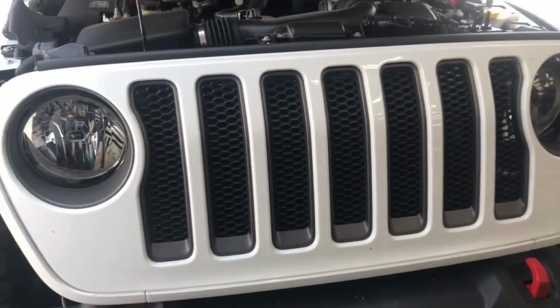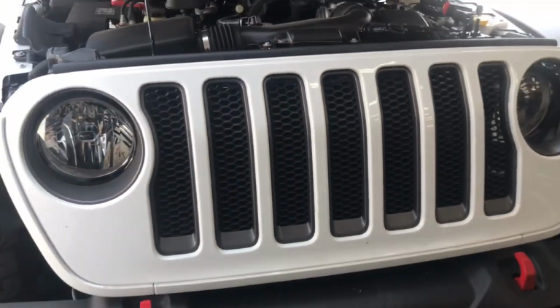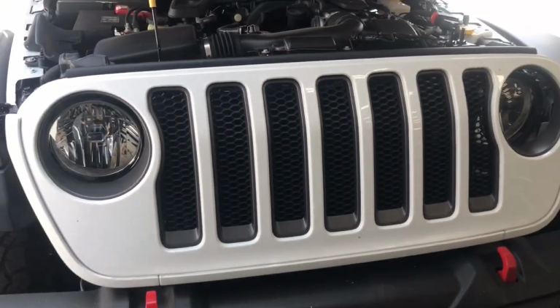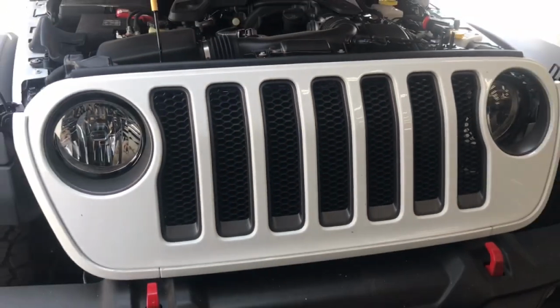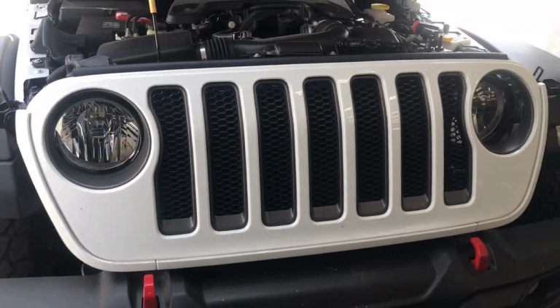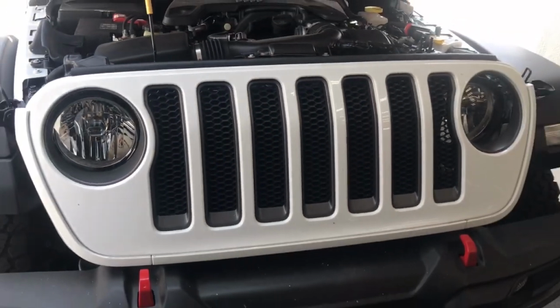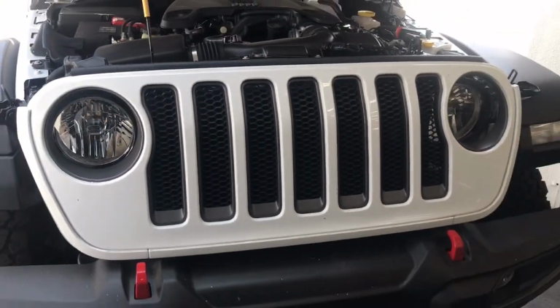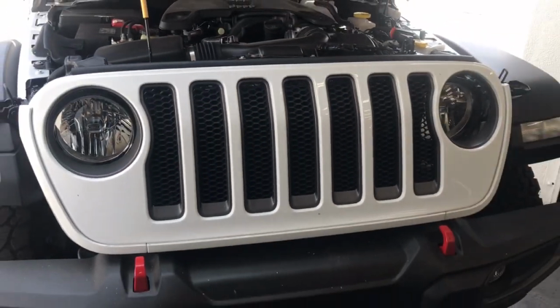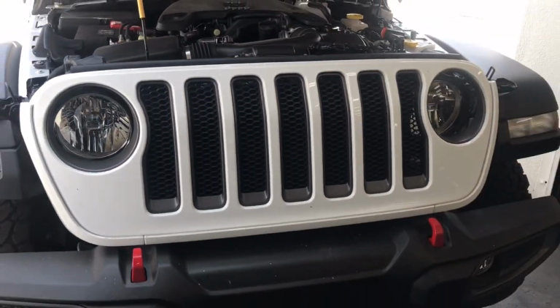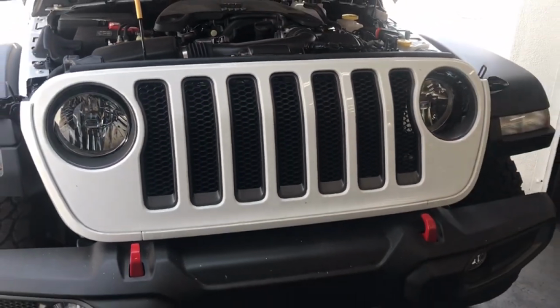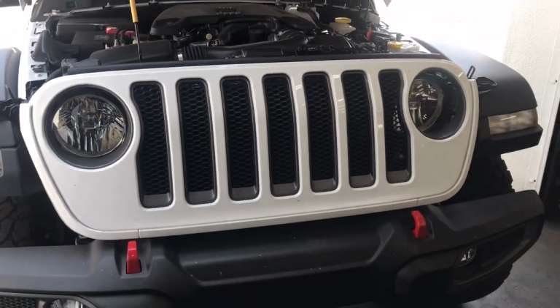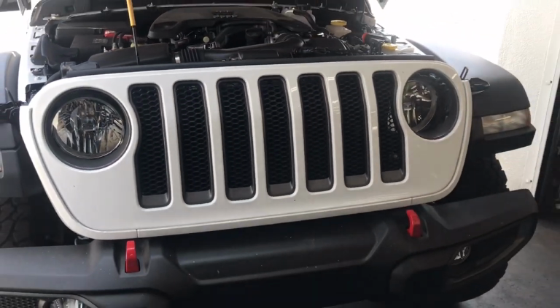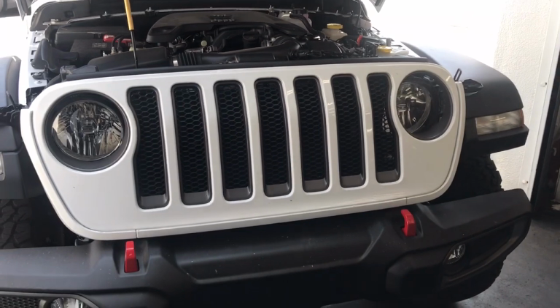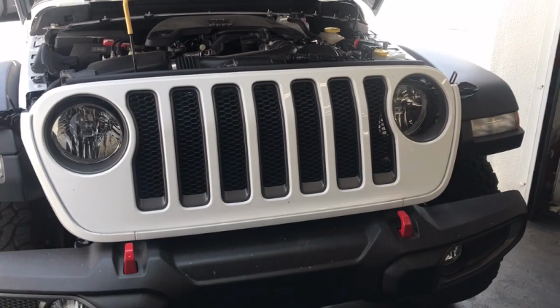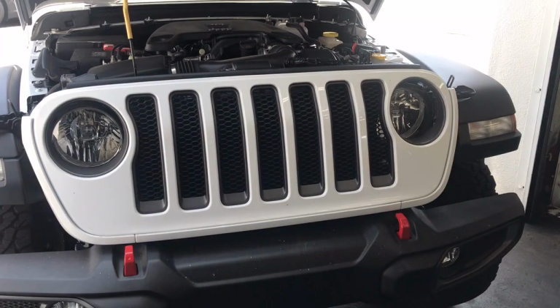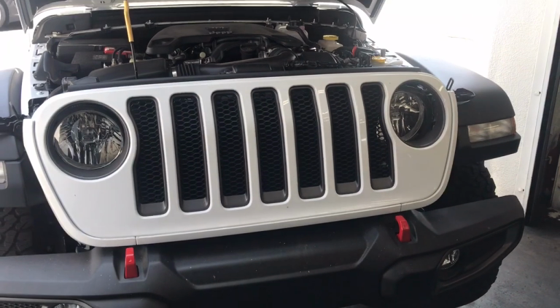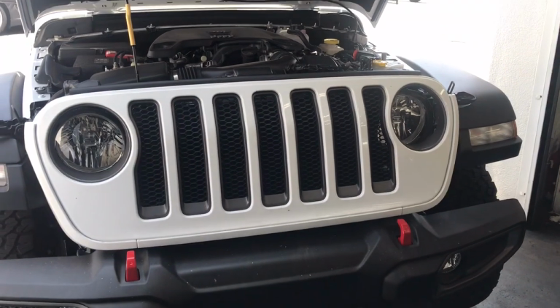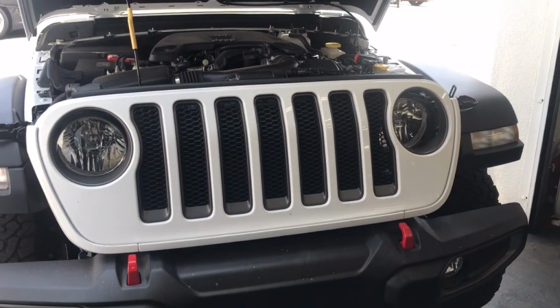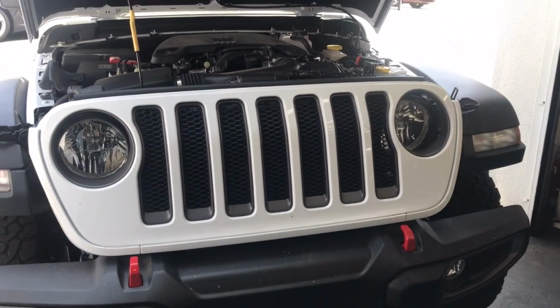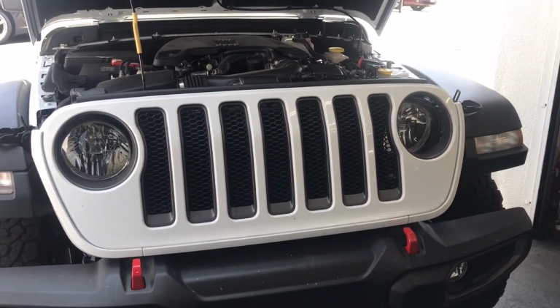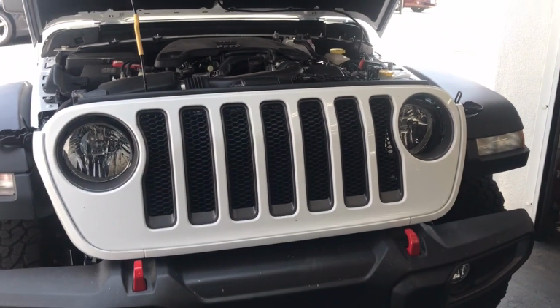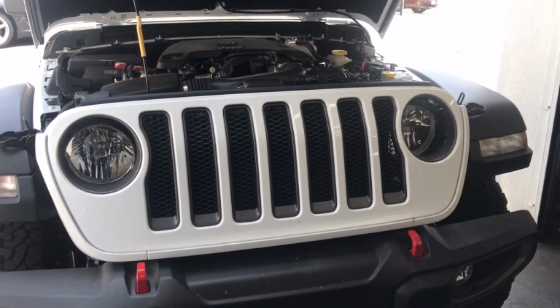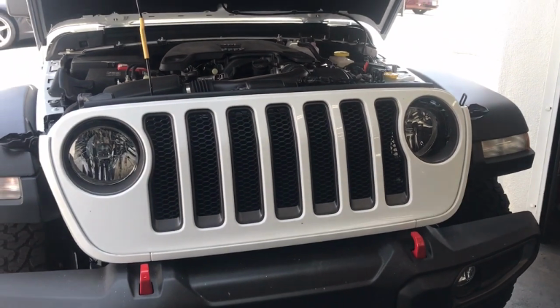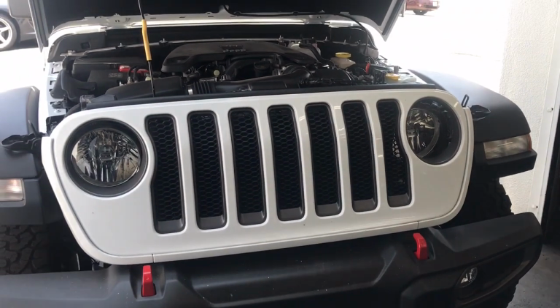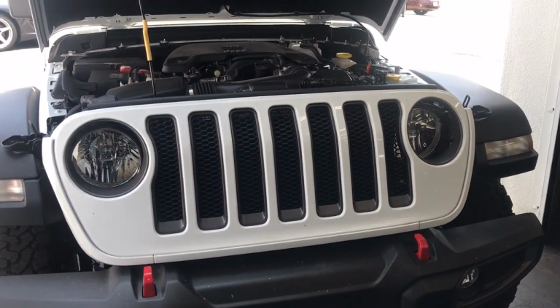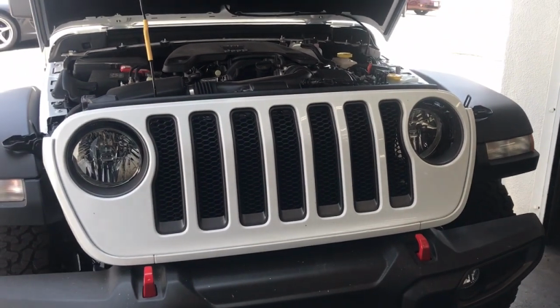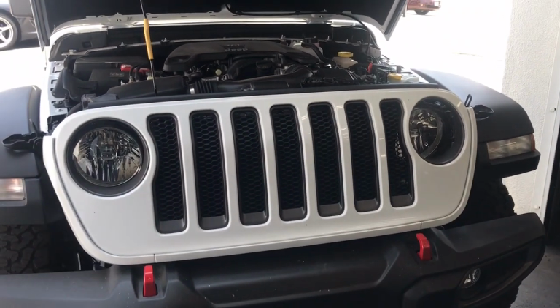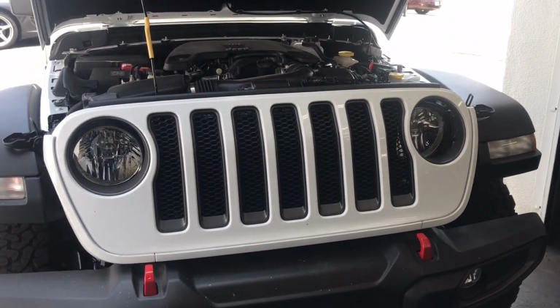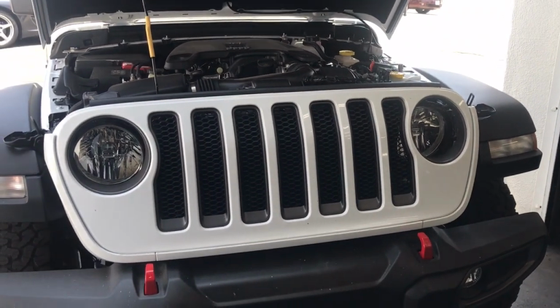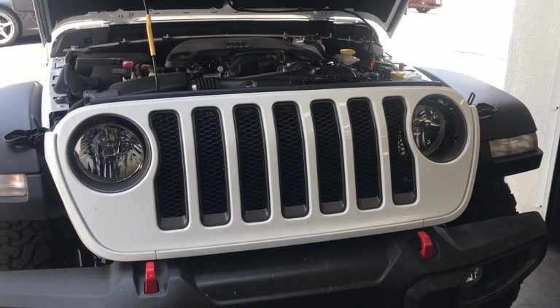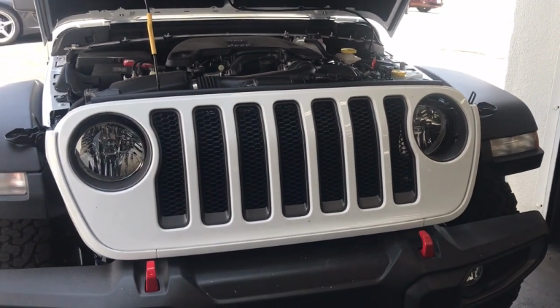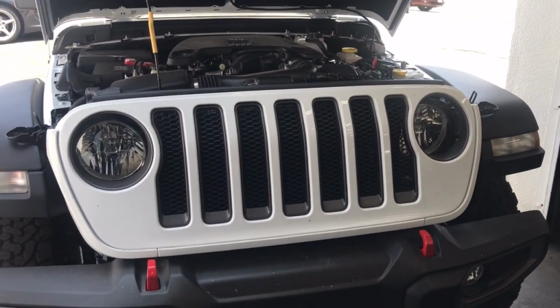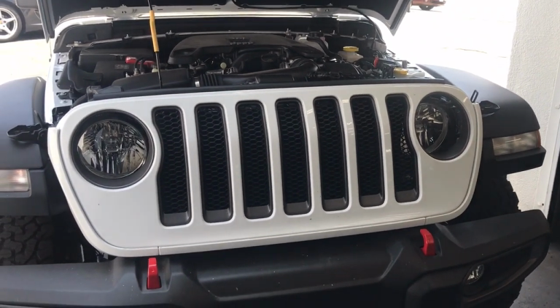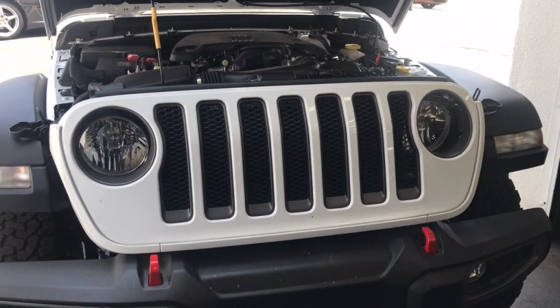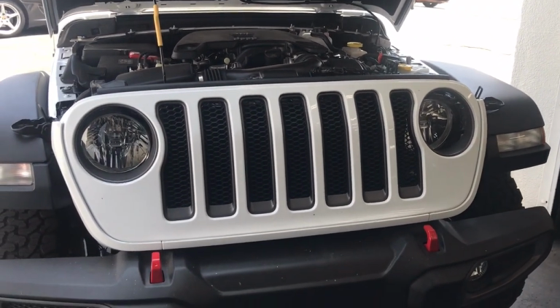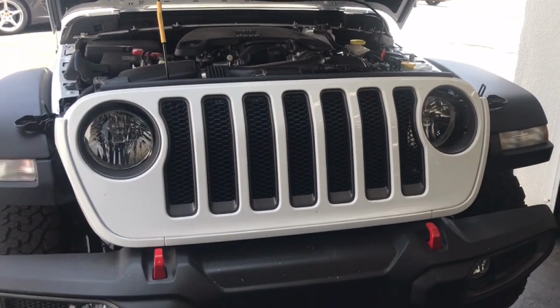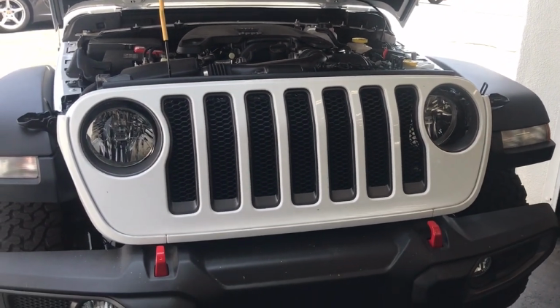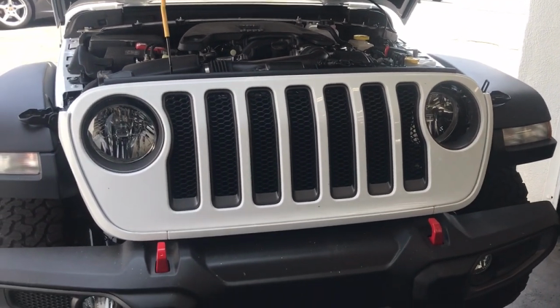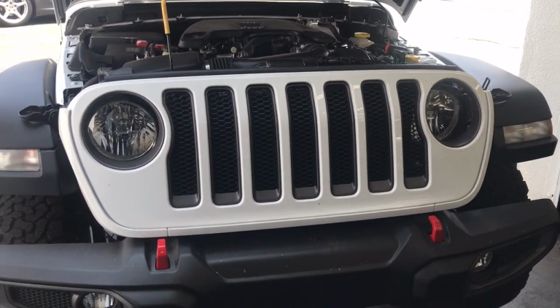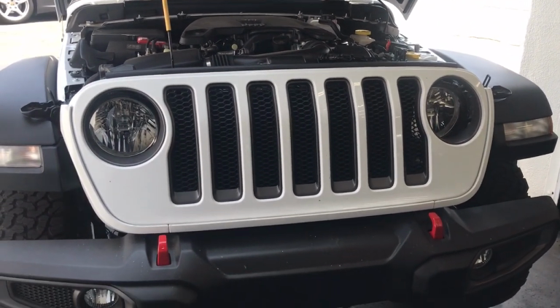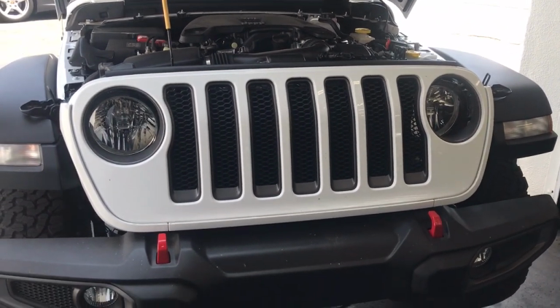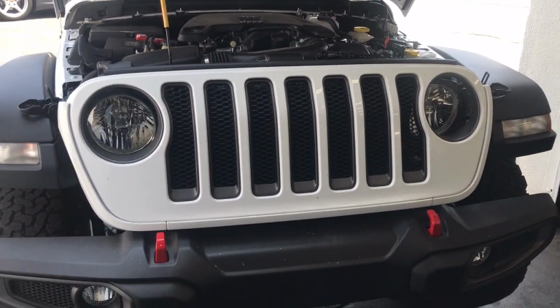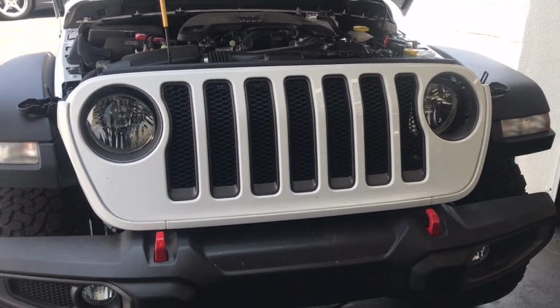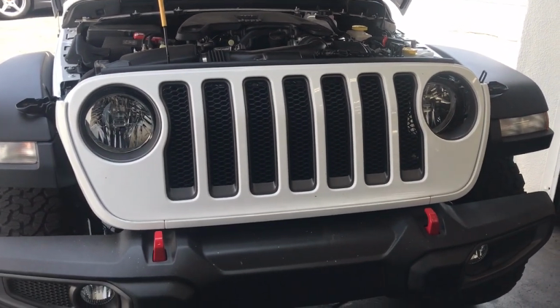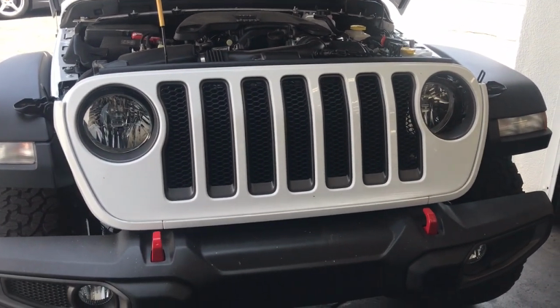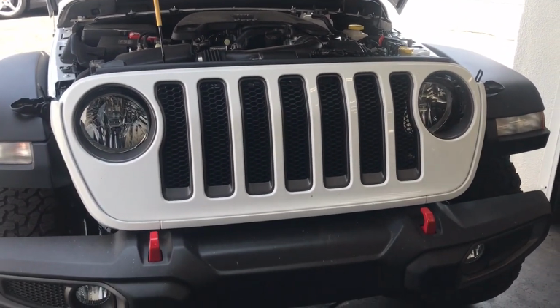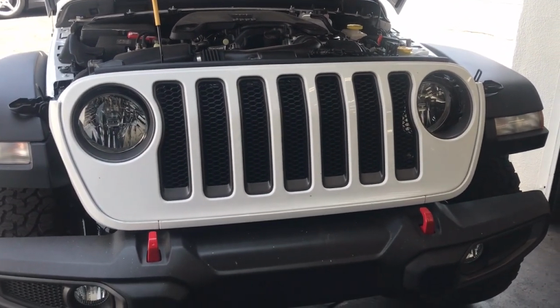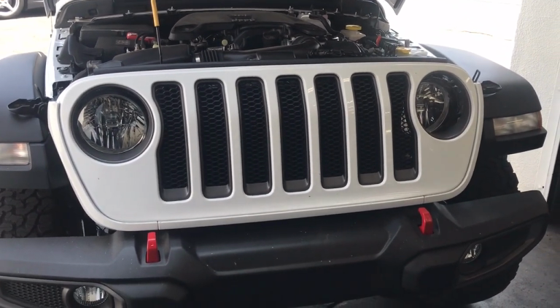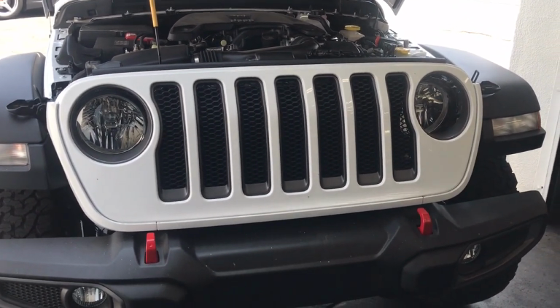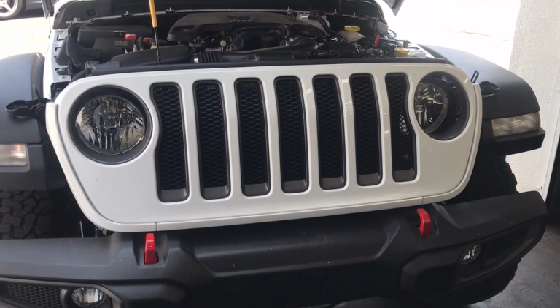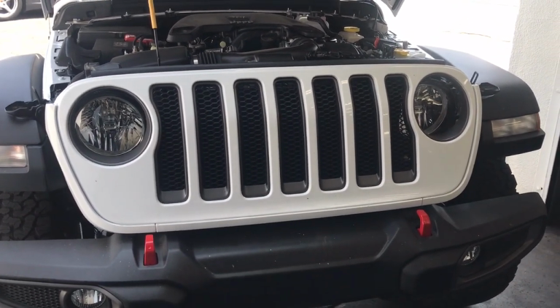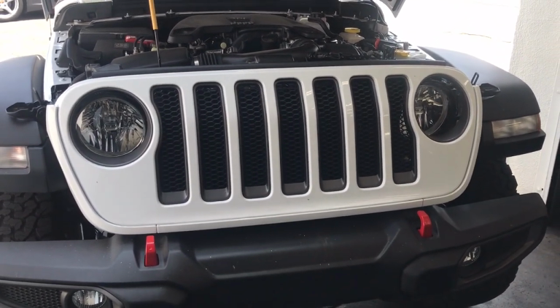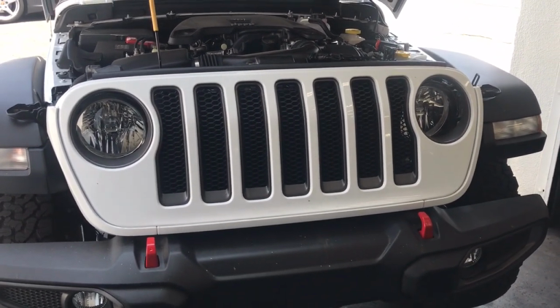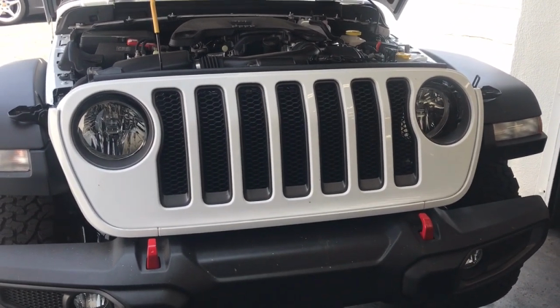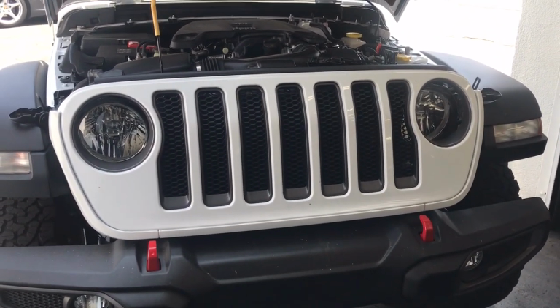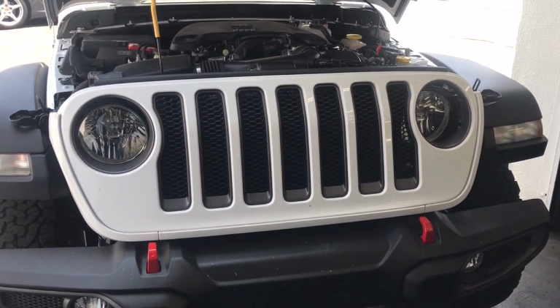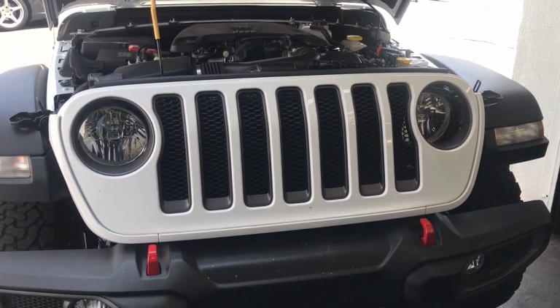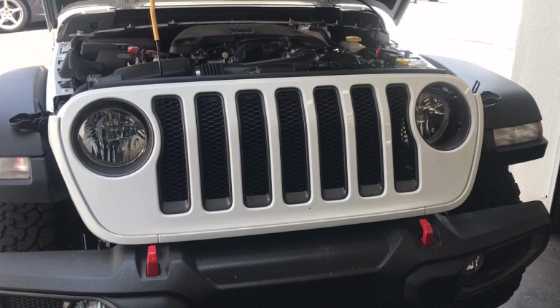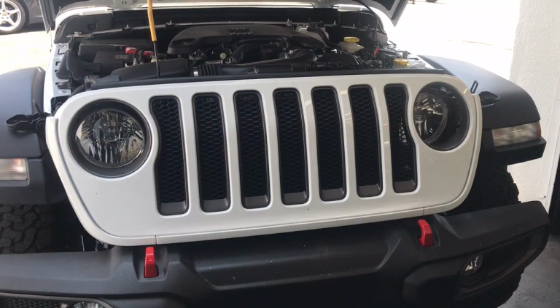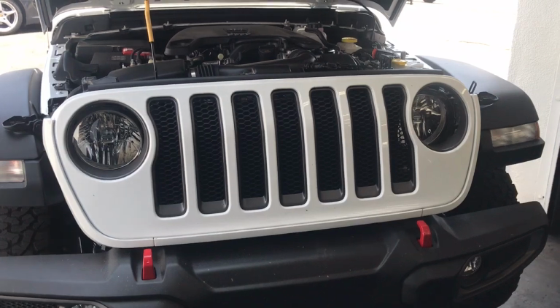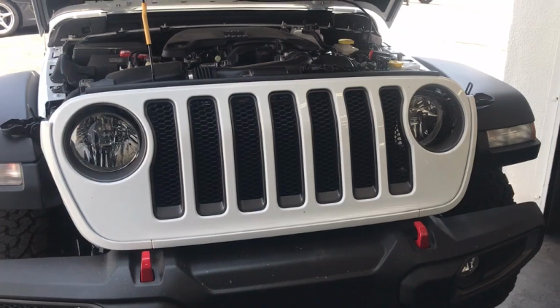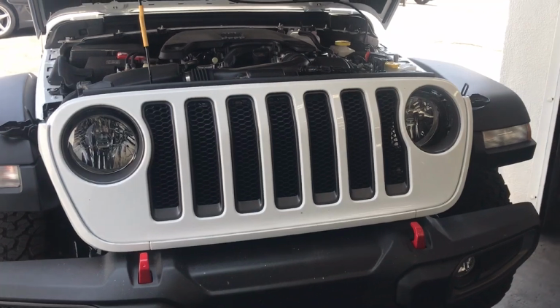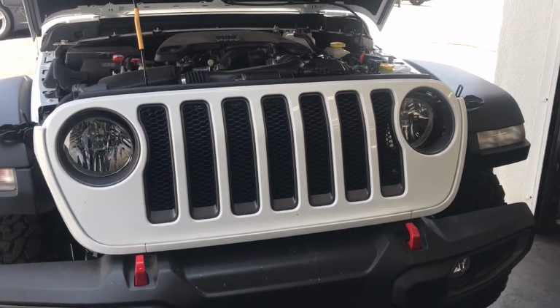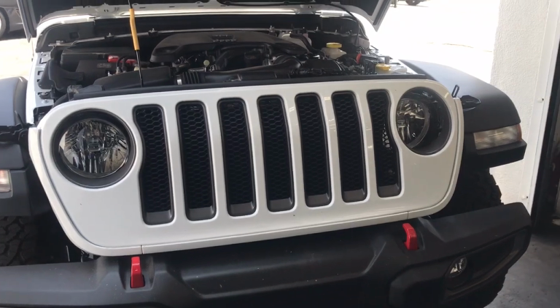Once again, Joe at Allen Edds Auto Sound briefly explaining how to remove the new JL grille. It's very similar to the JK — just make sure you pull in the right spots.